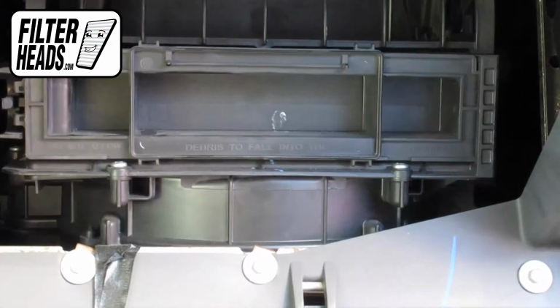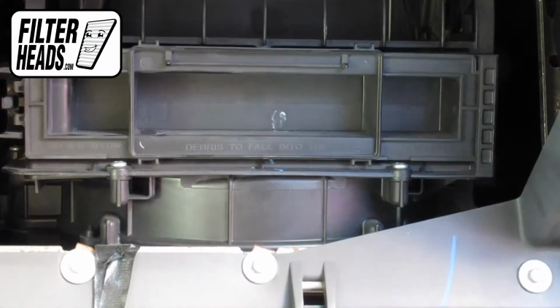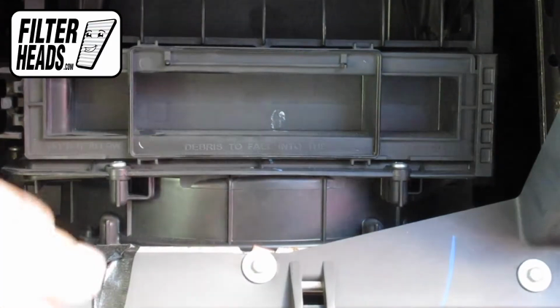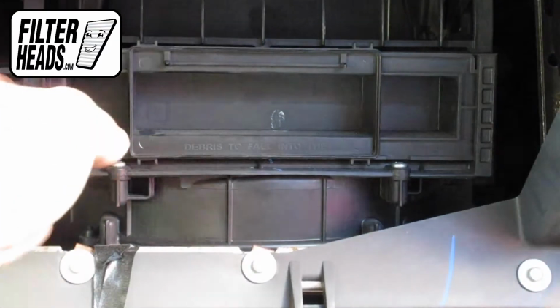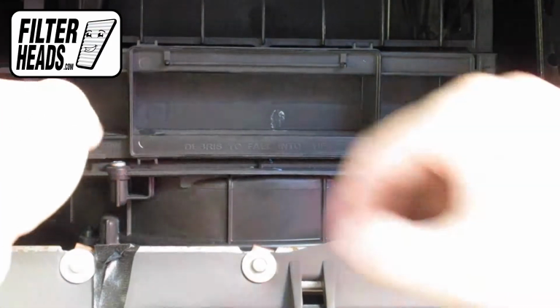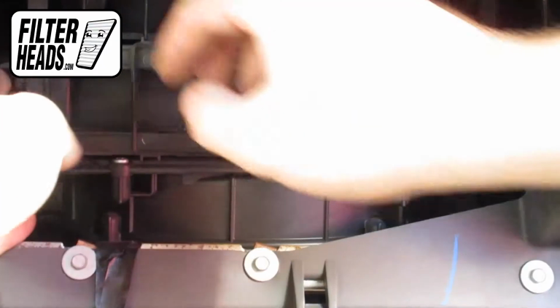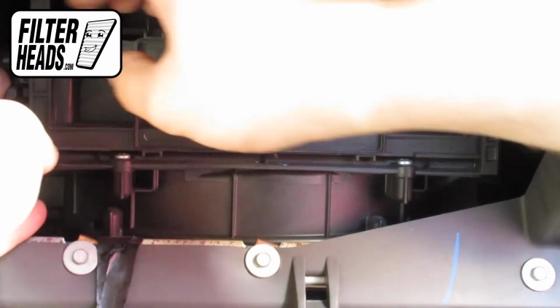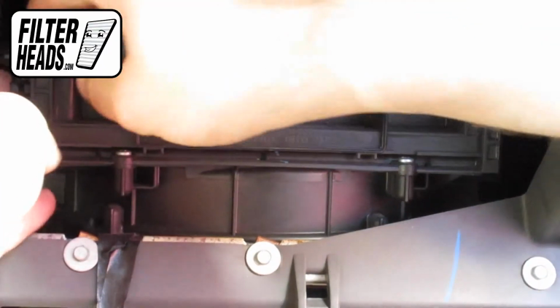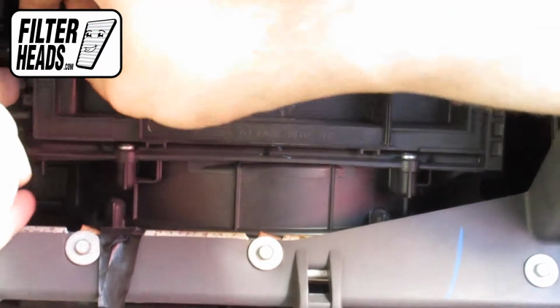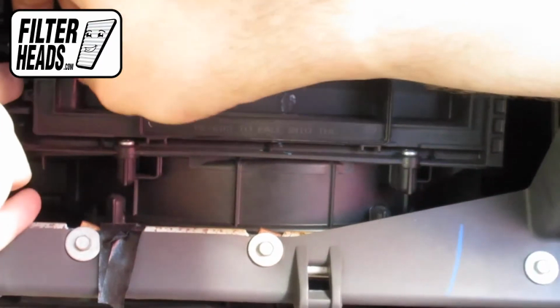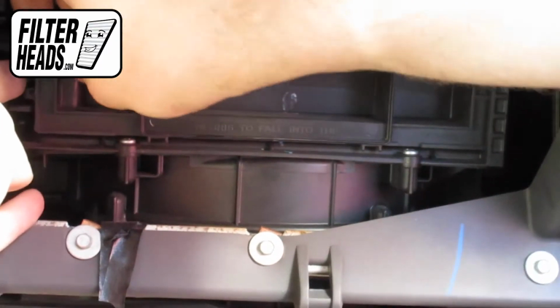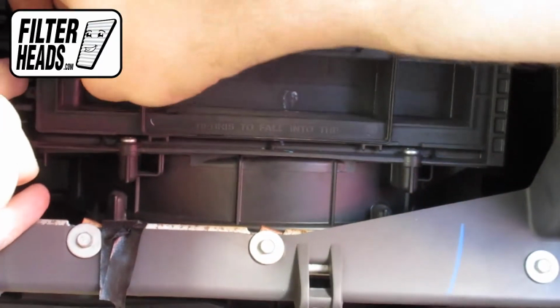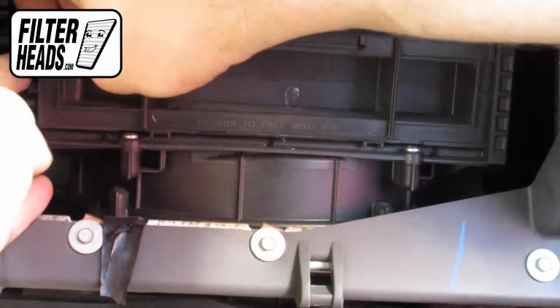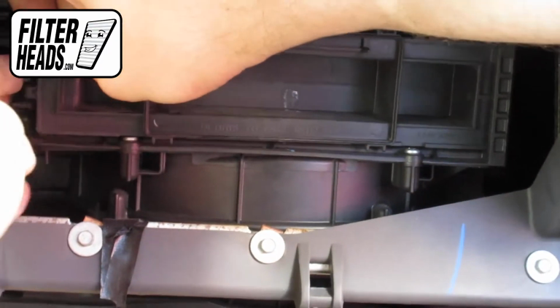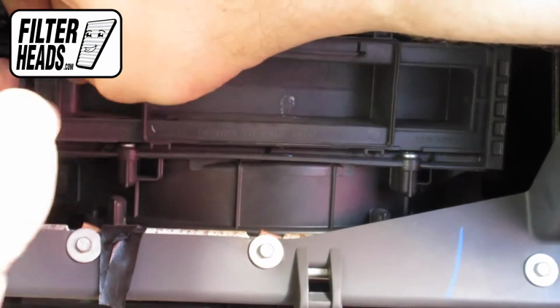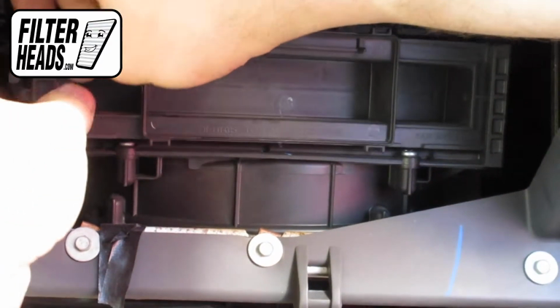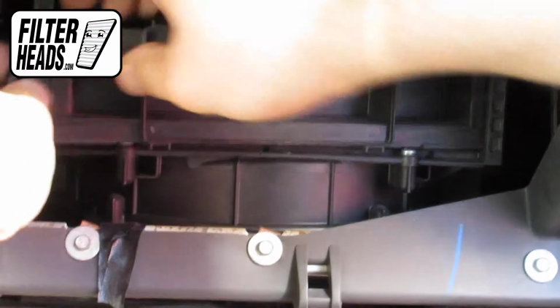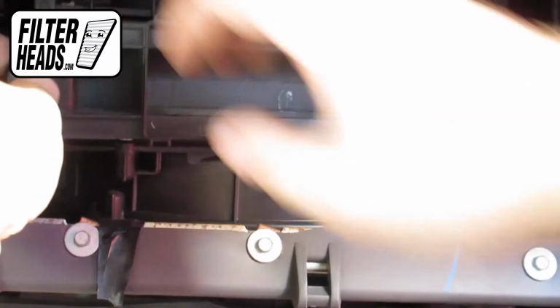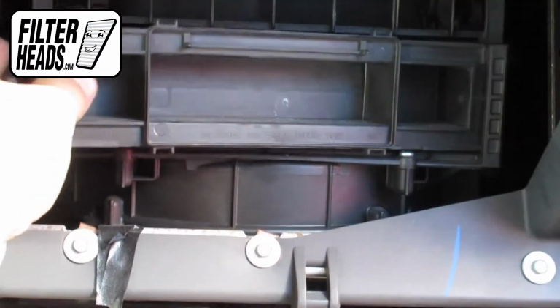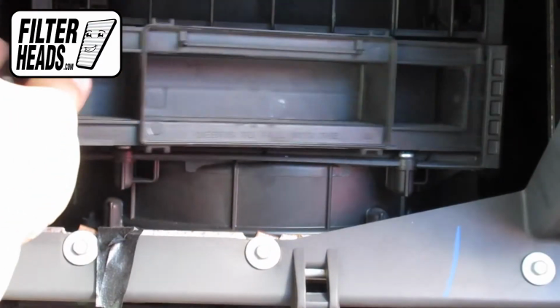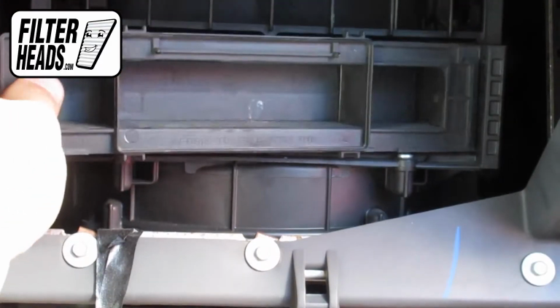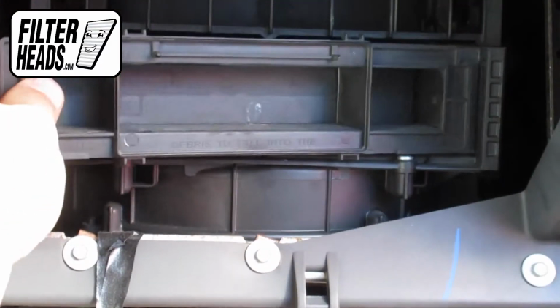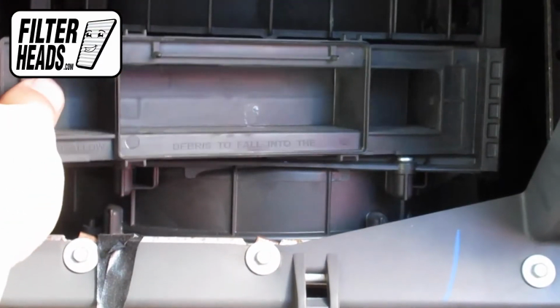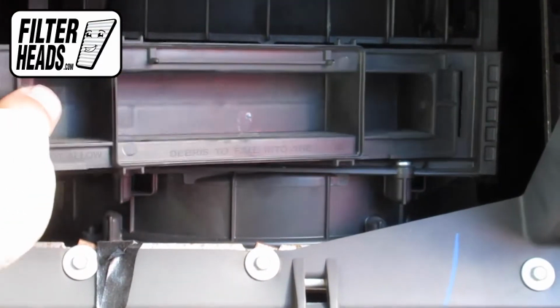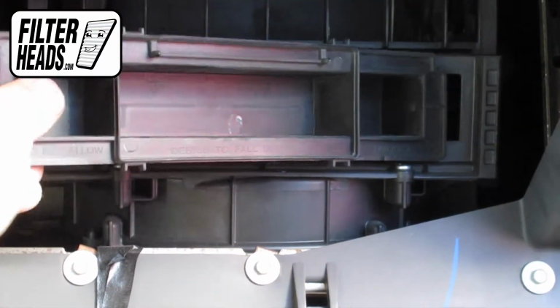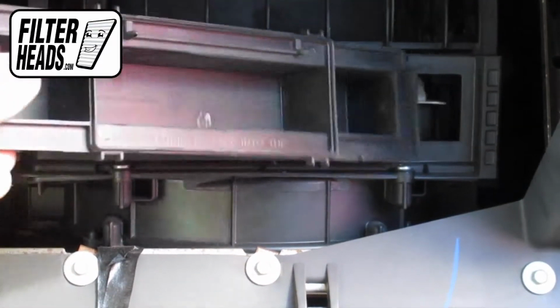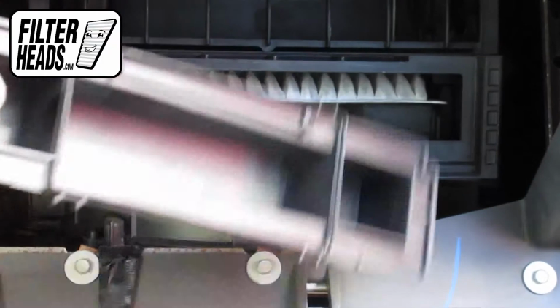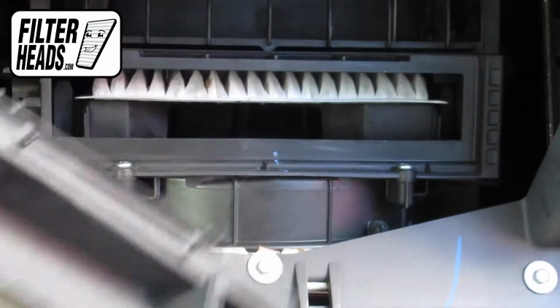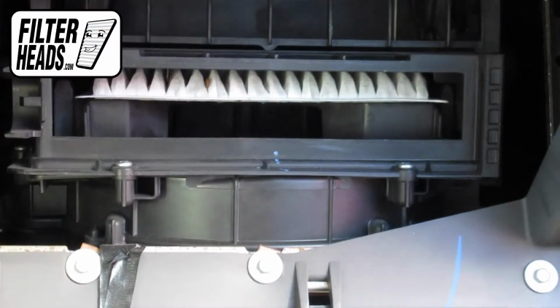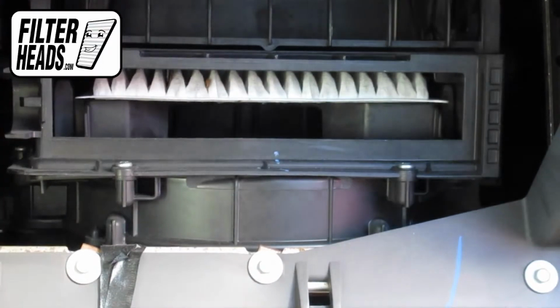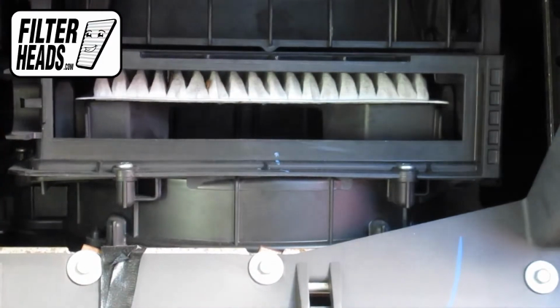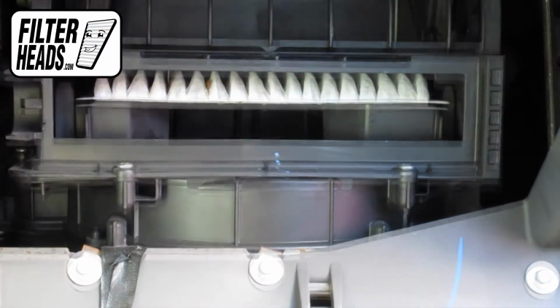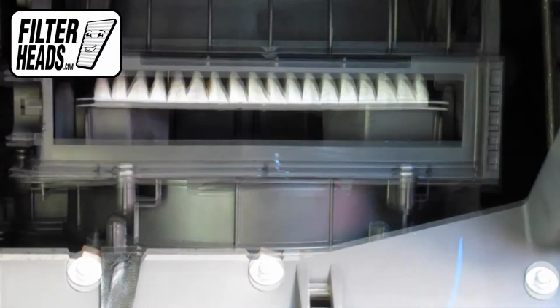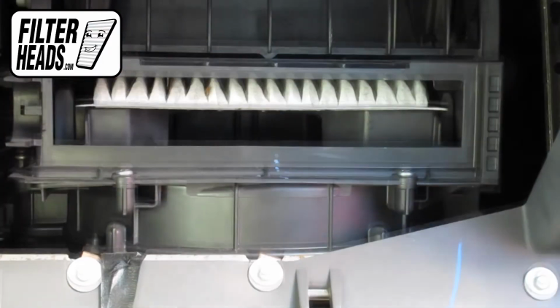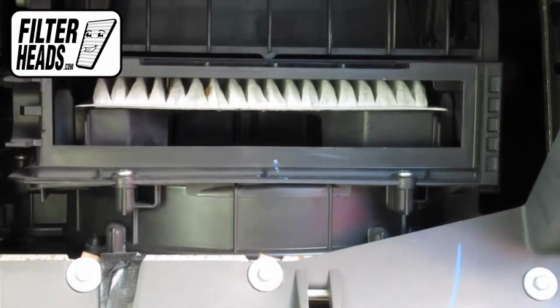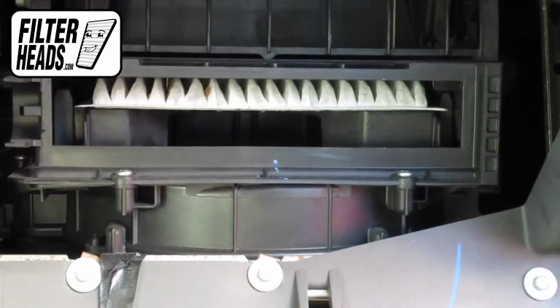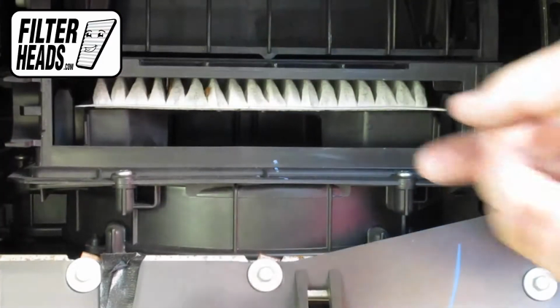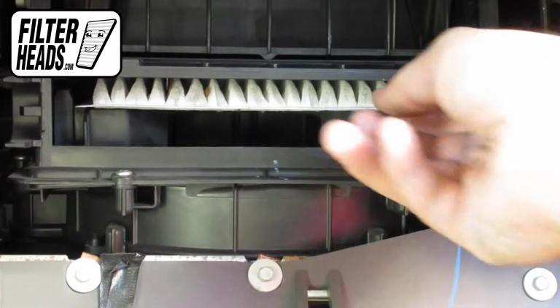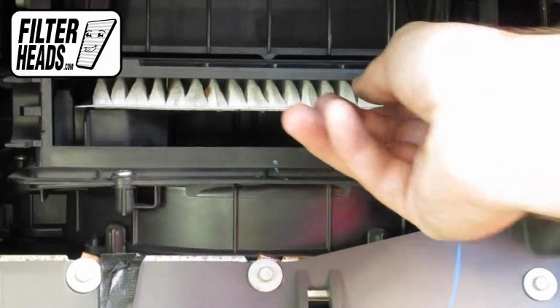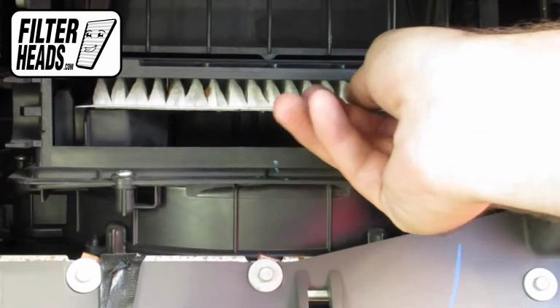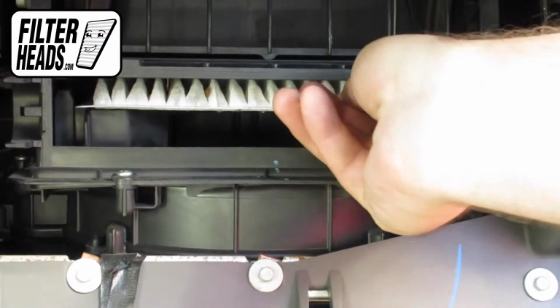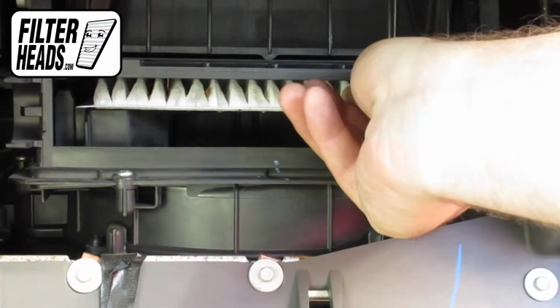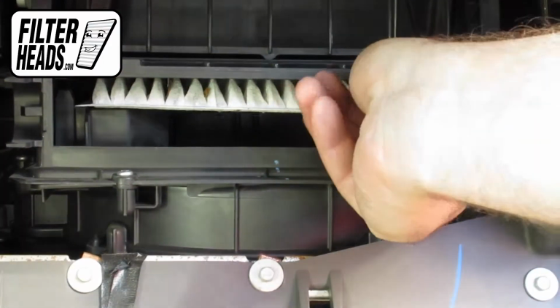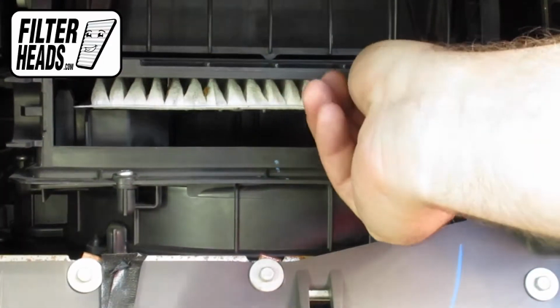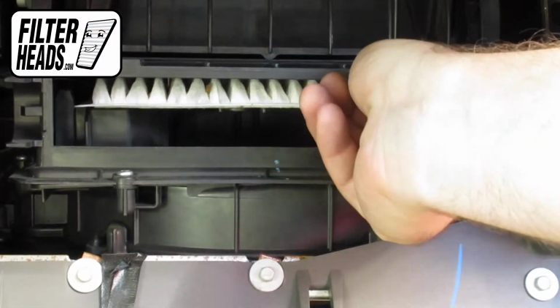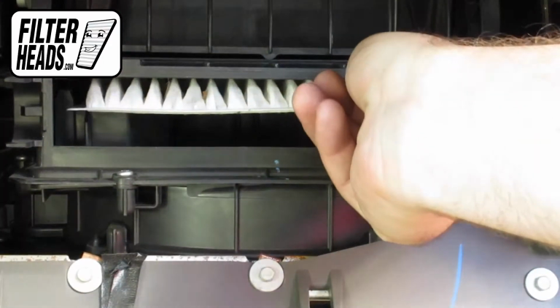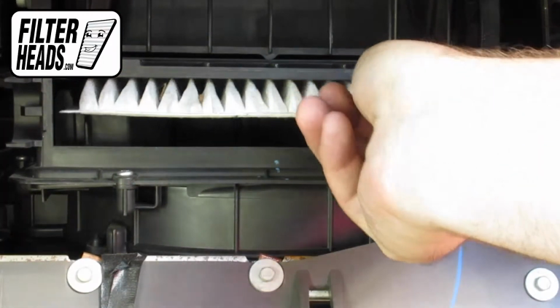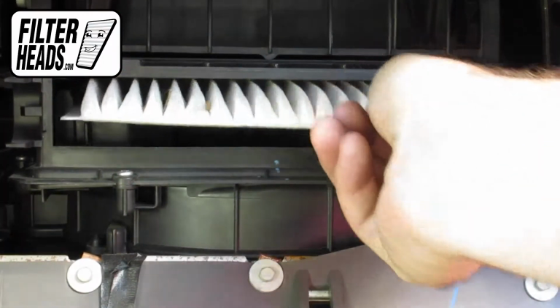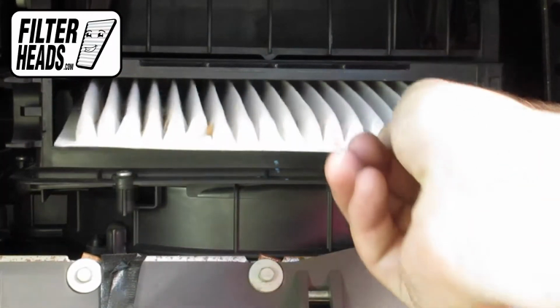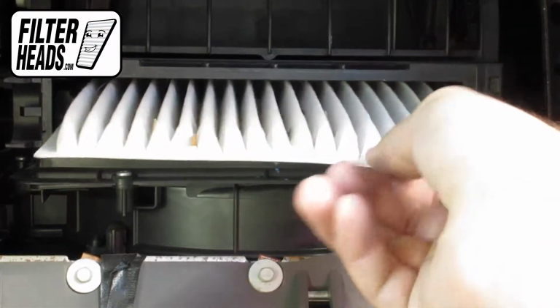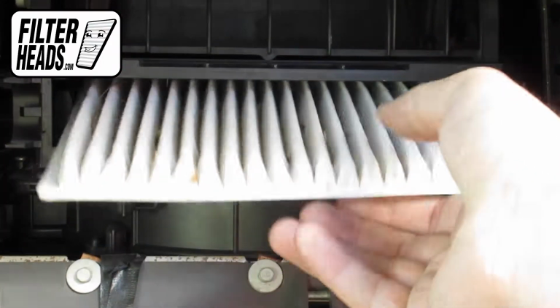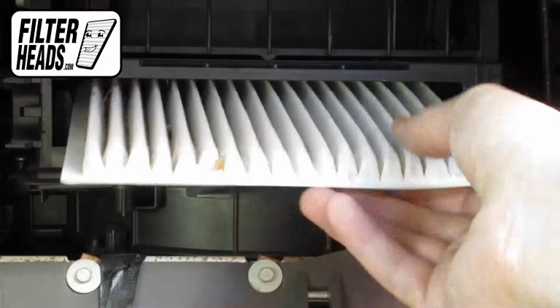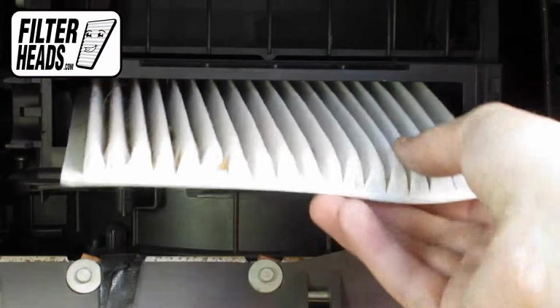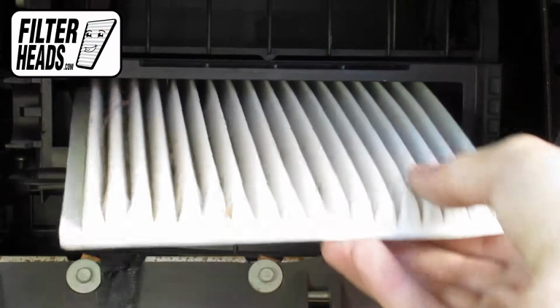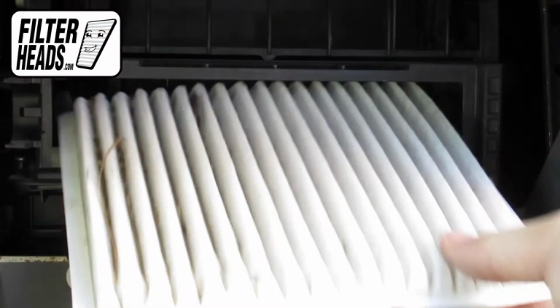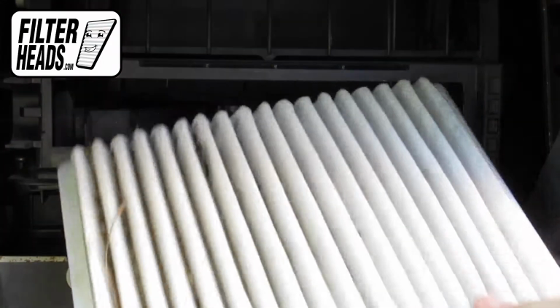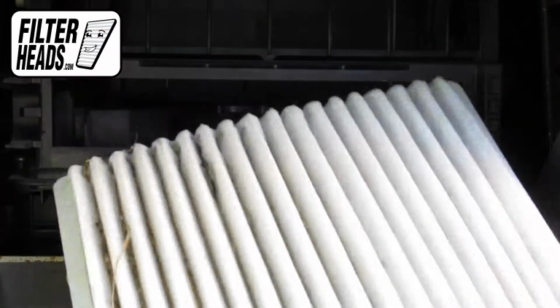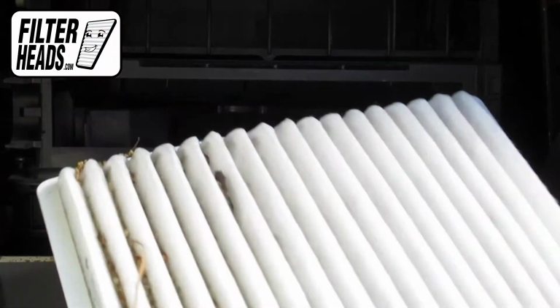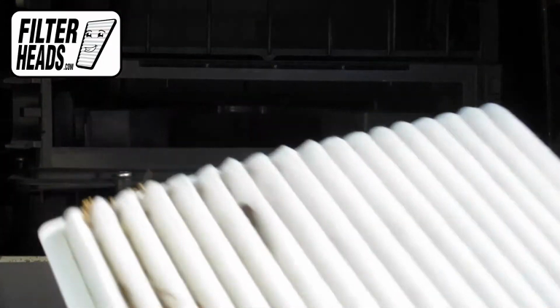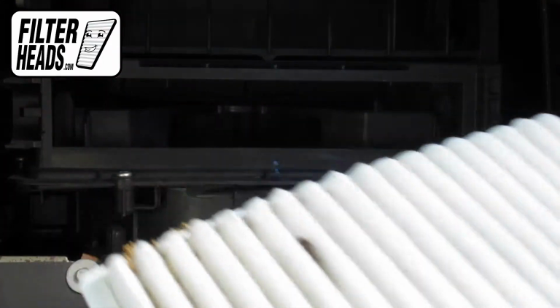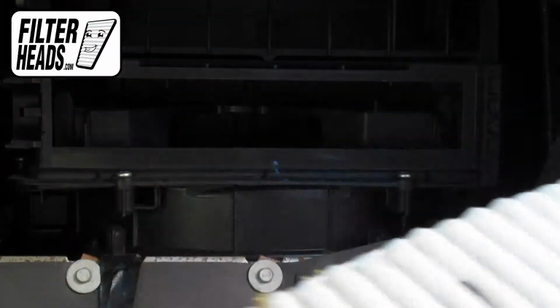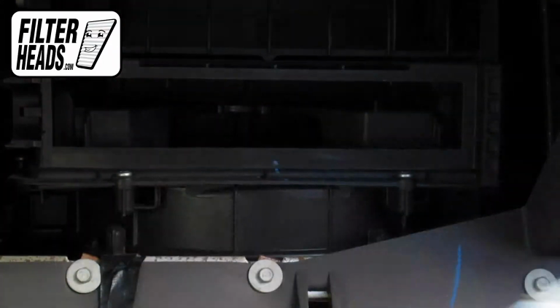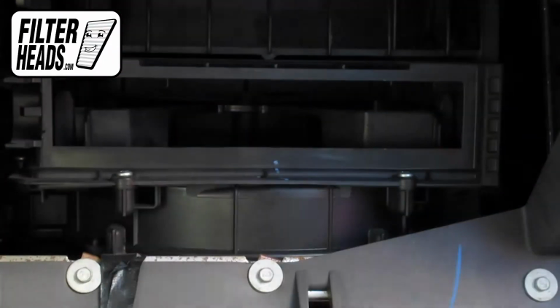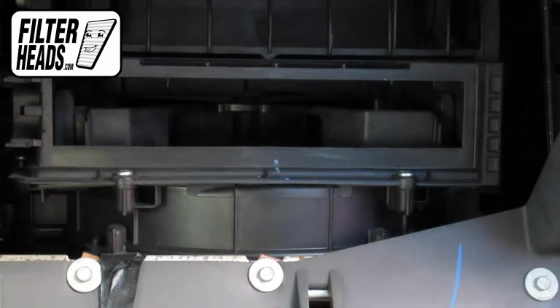Unclip and remove the filter housing door. Remove the old filter from the housing and clean out any debris inside.